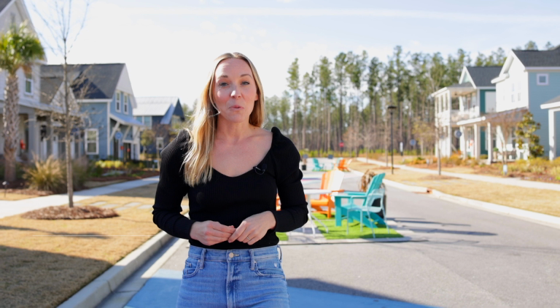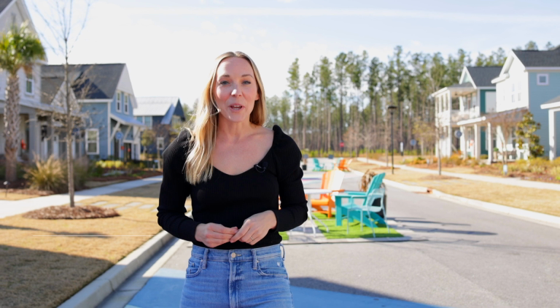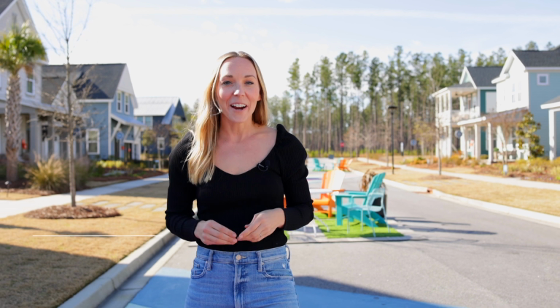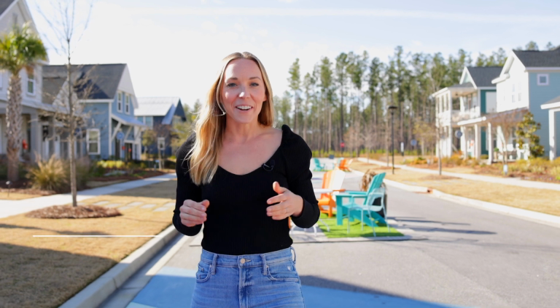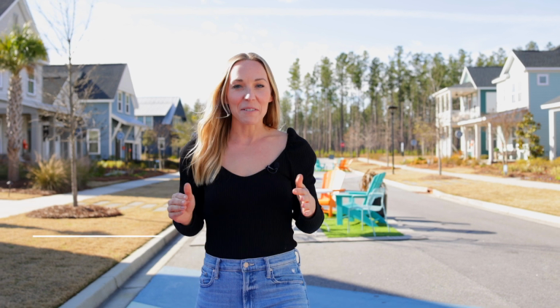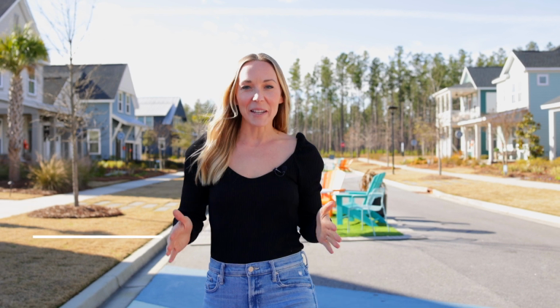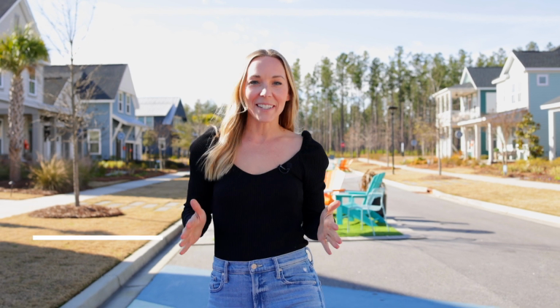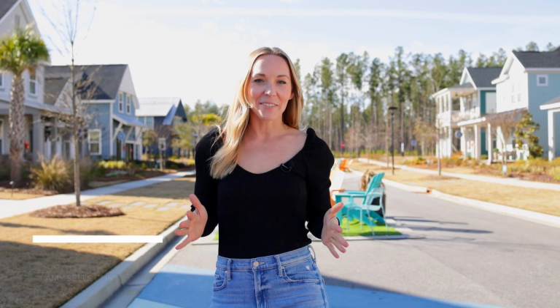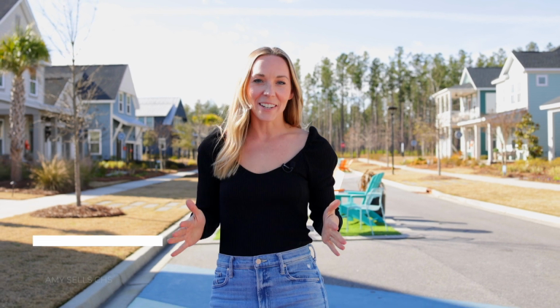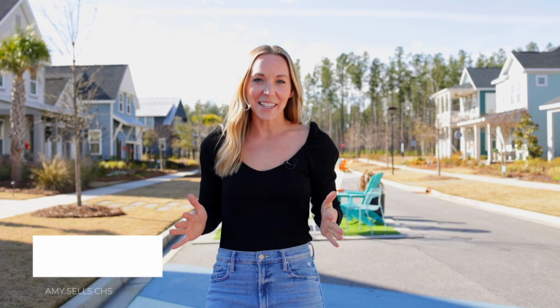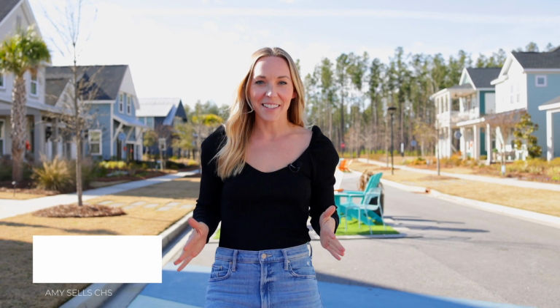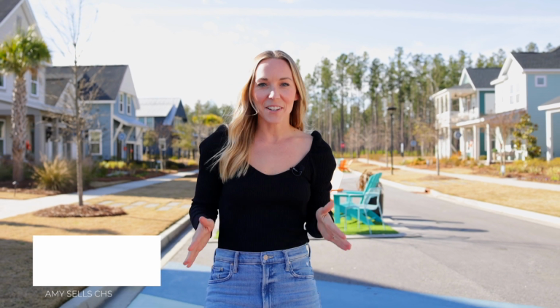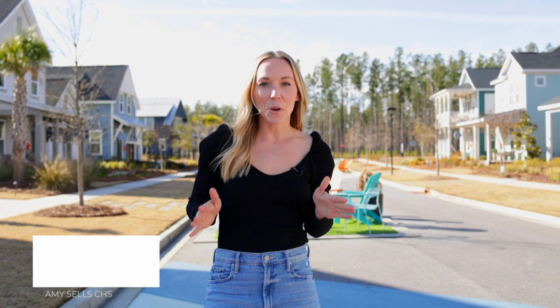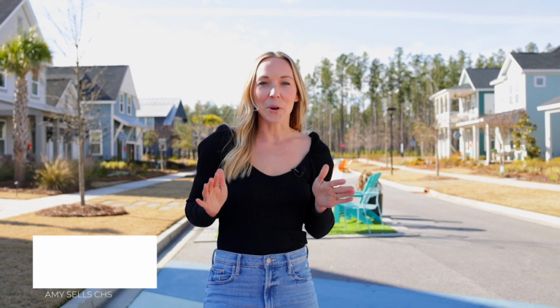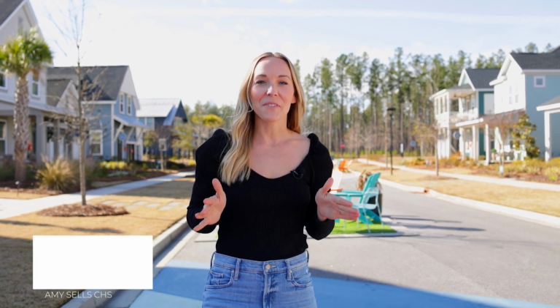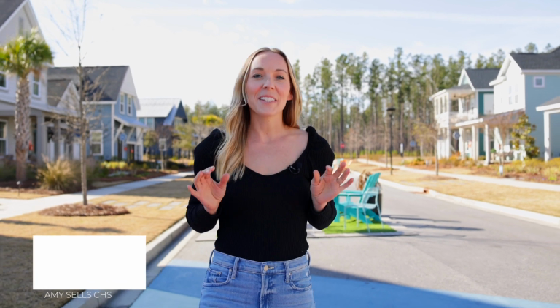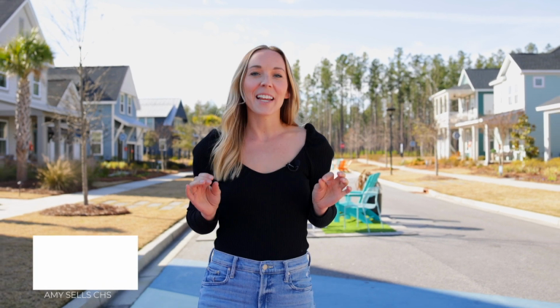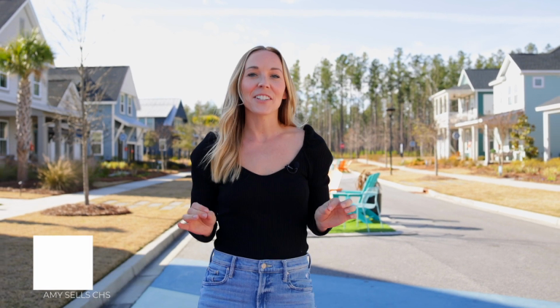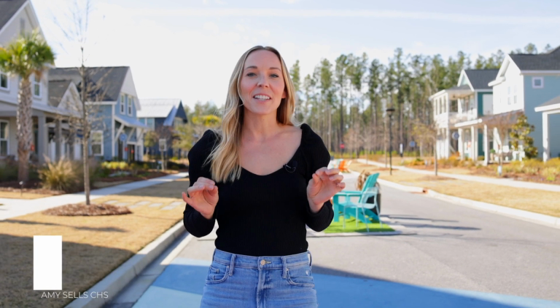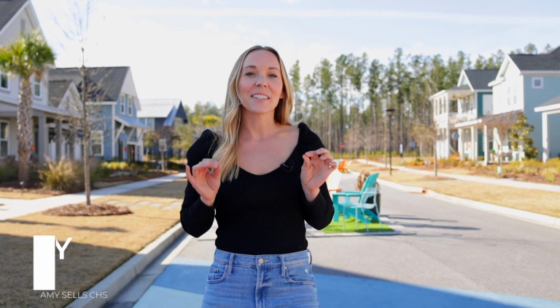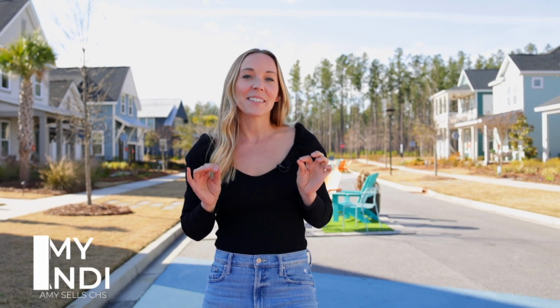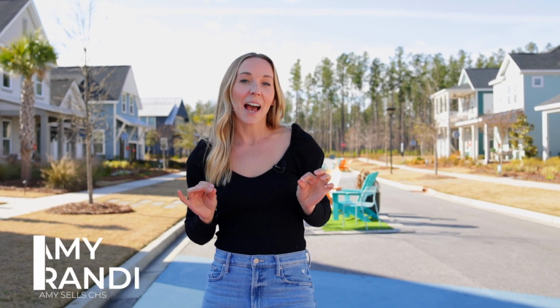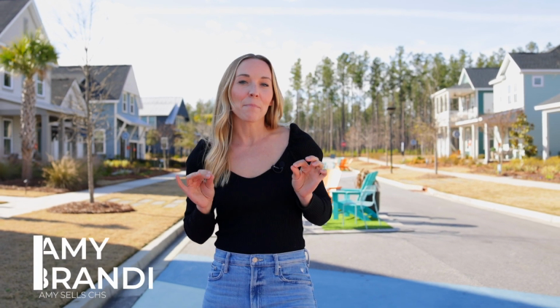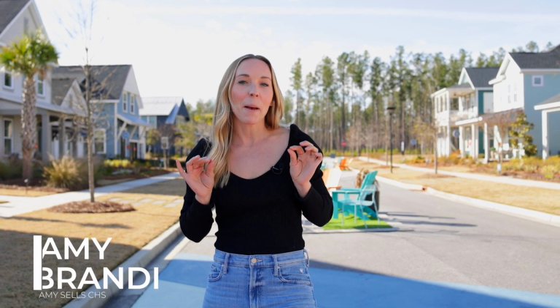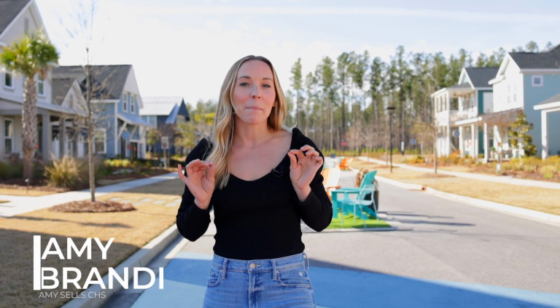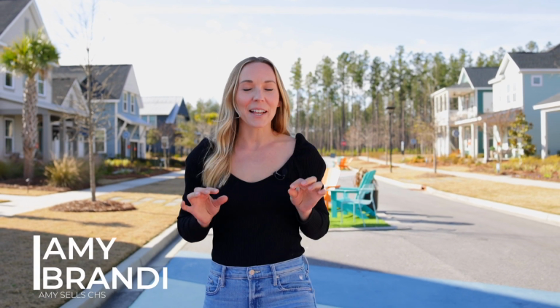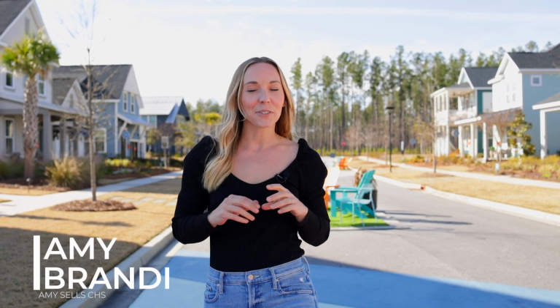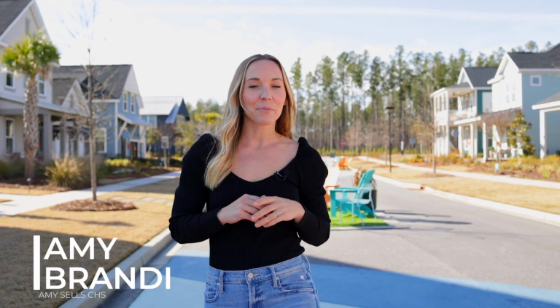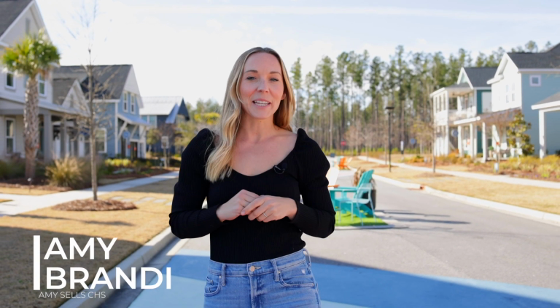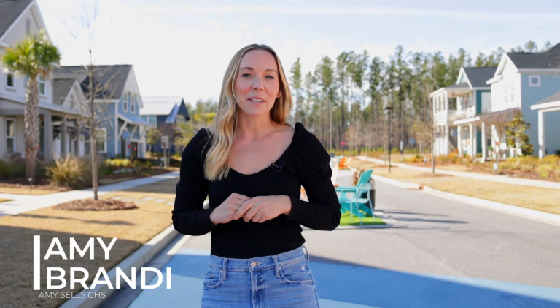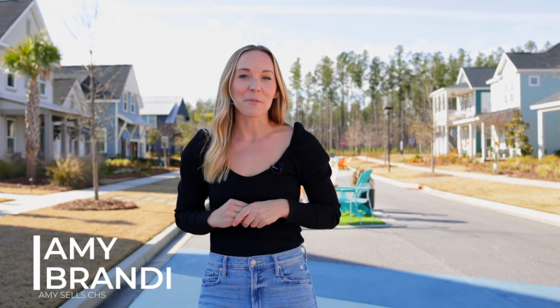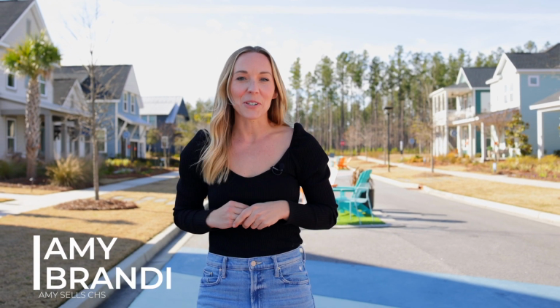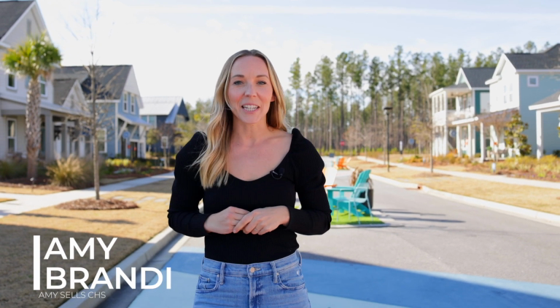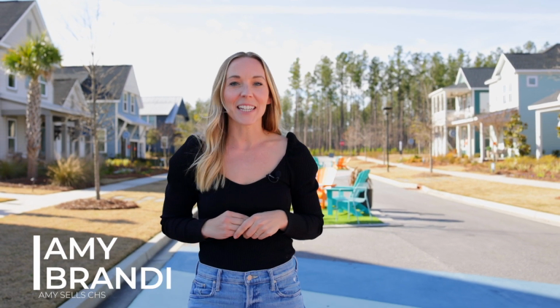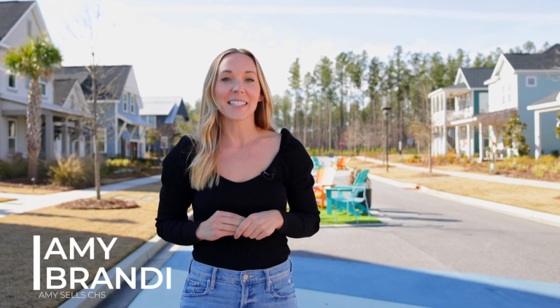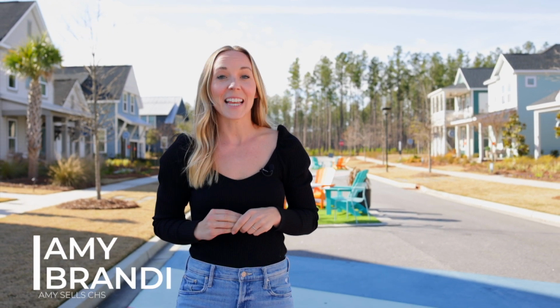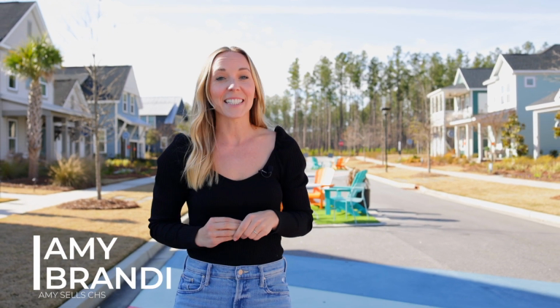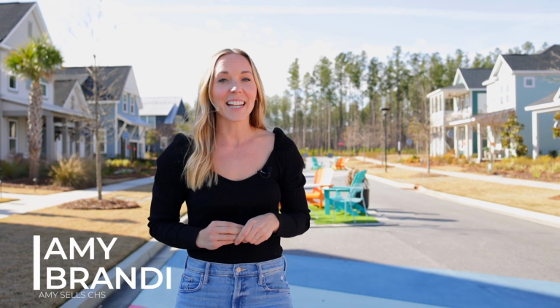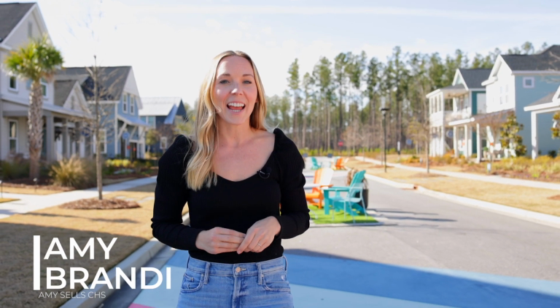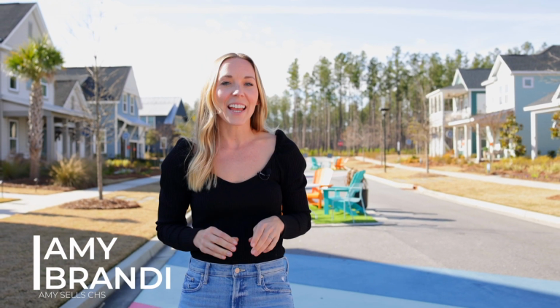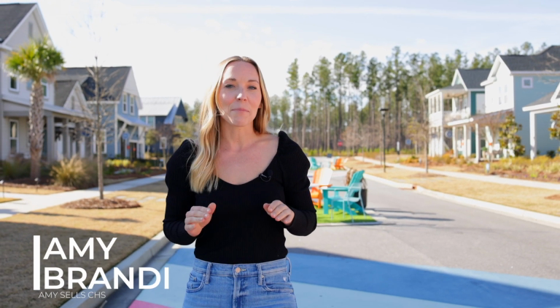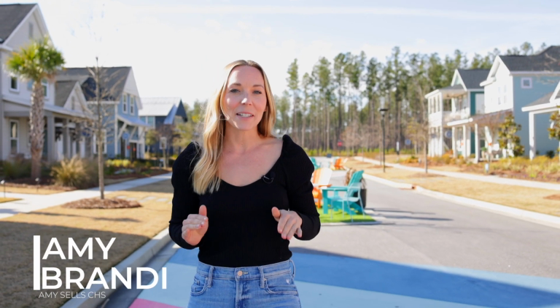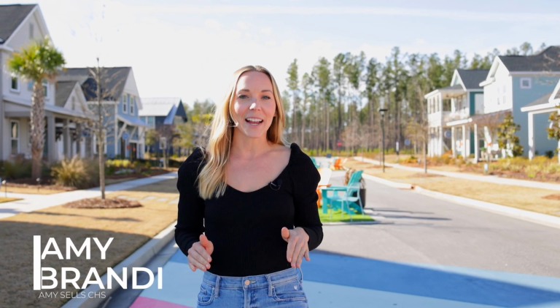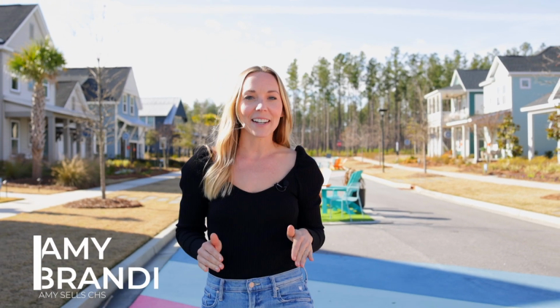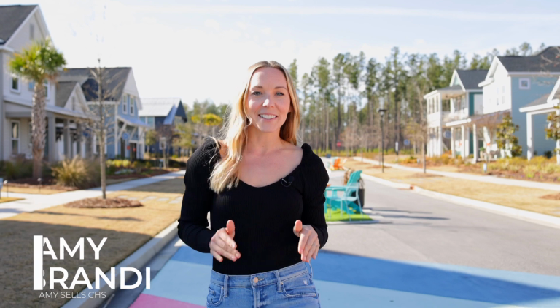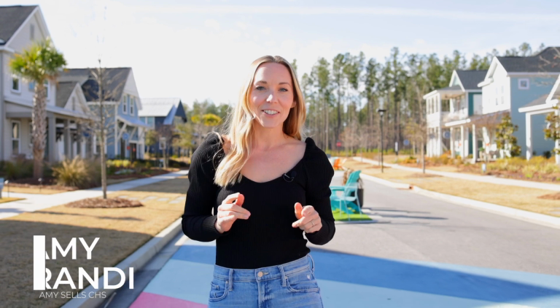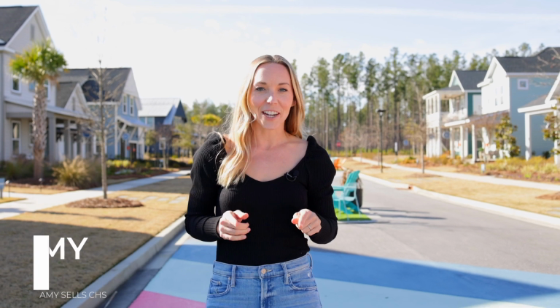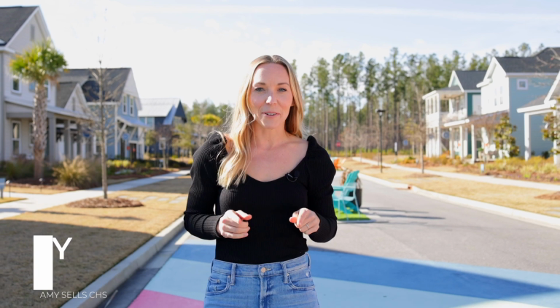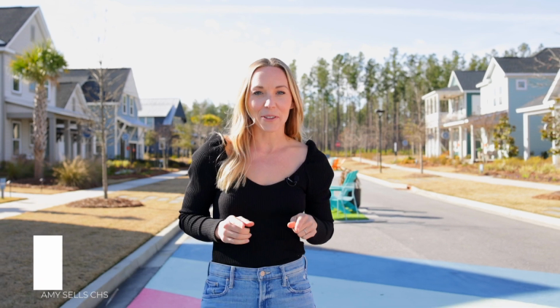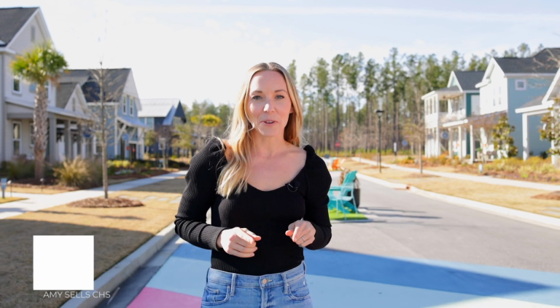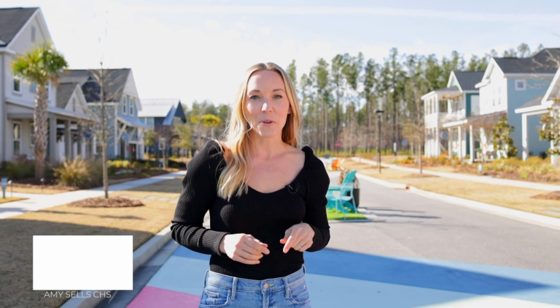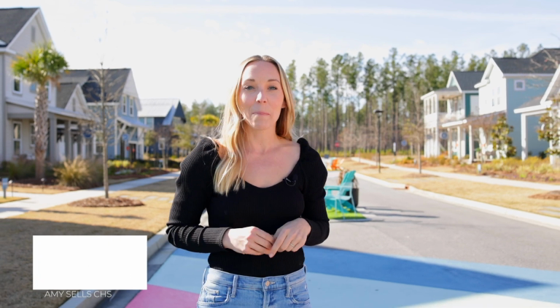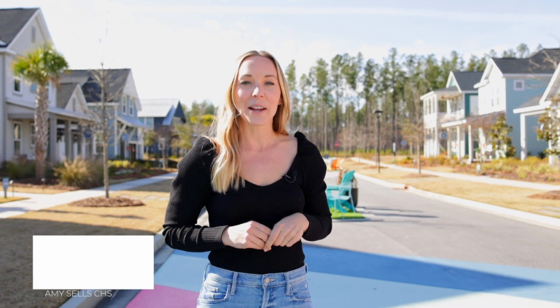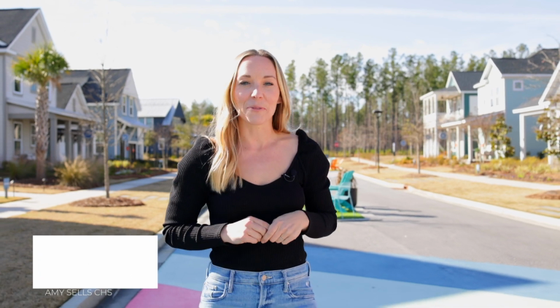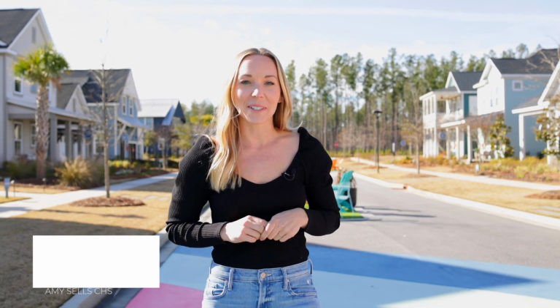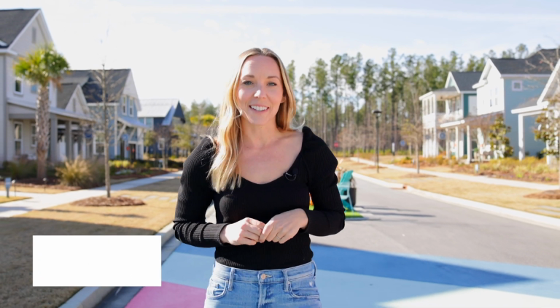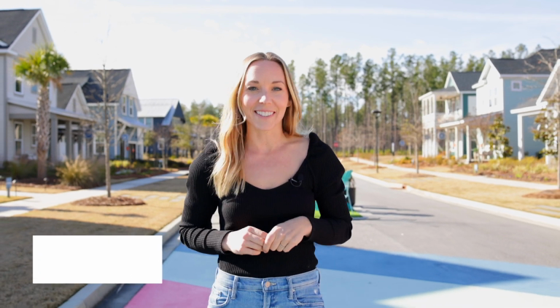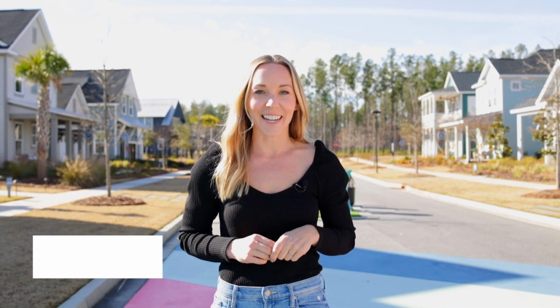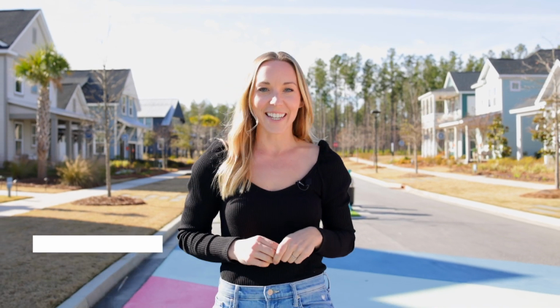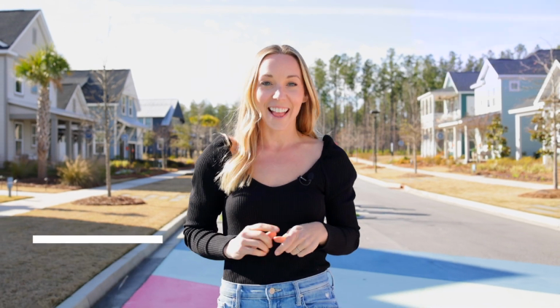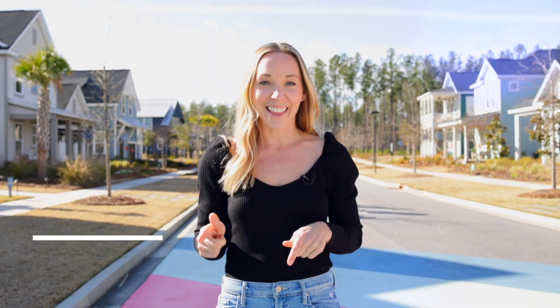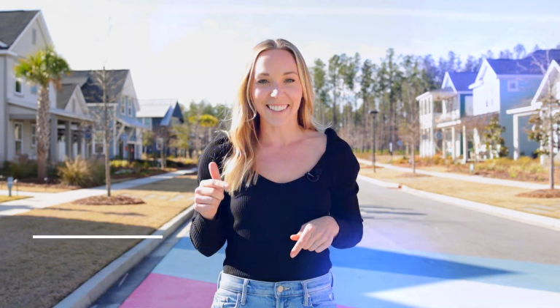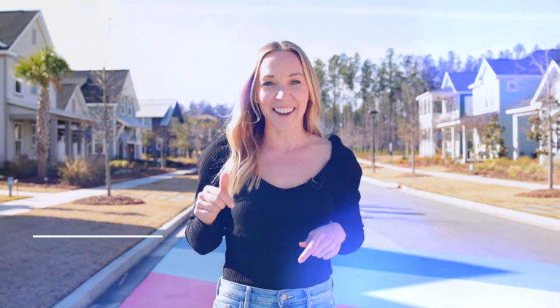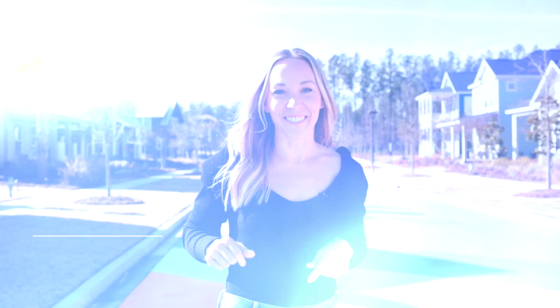We are in Midtown-Nexton, one of the nation's top master plan communities, and today I'm excited to share with you my newest listing. Let's go!